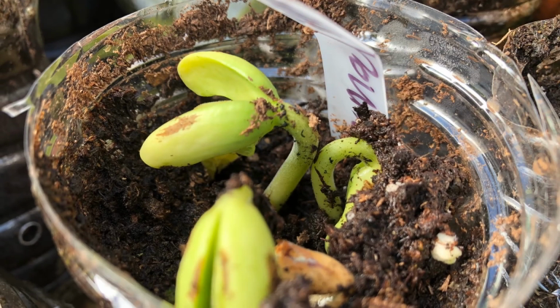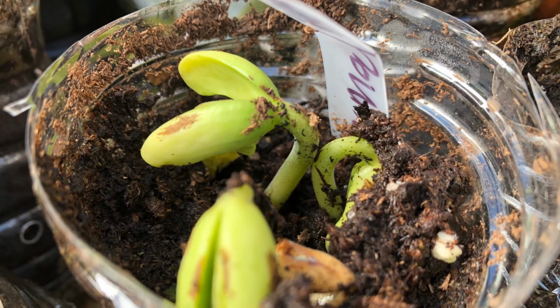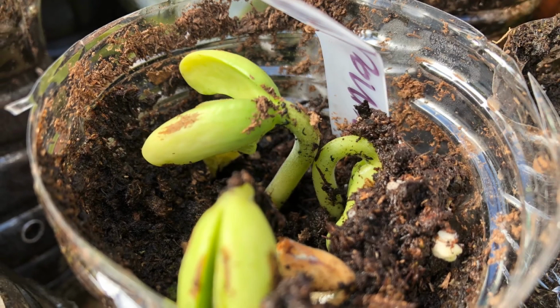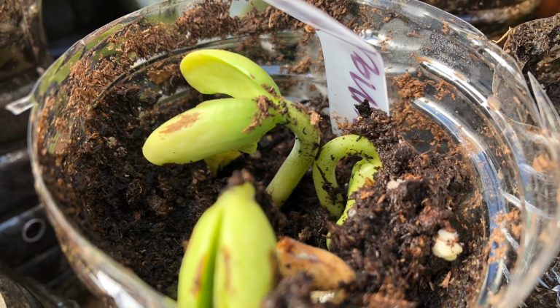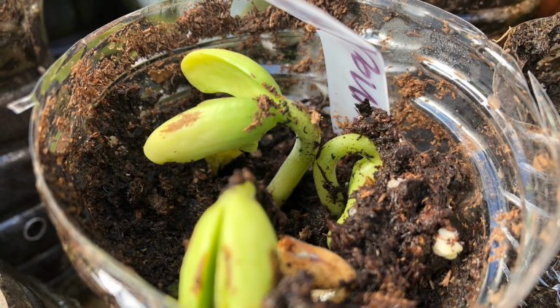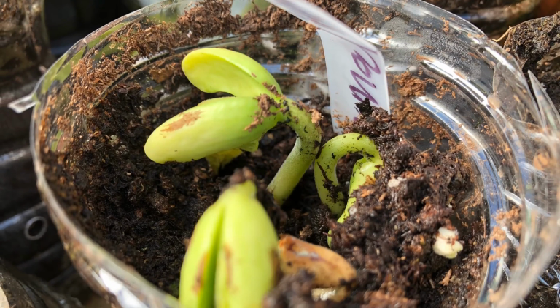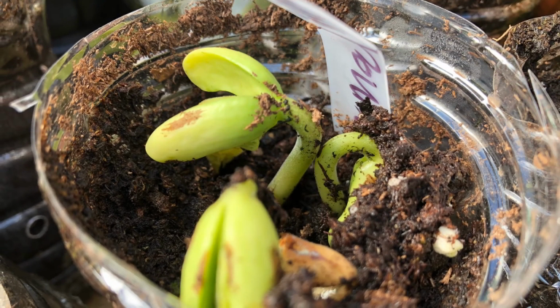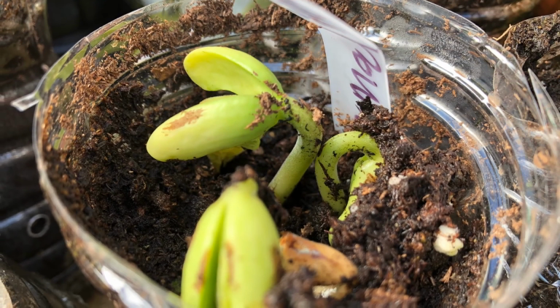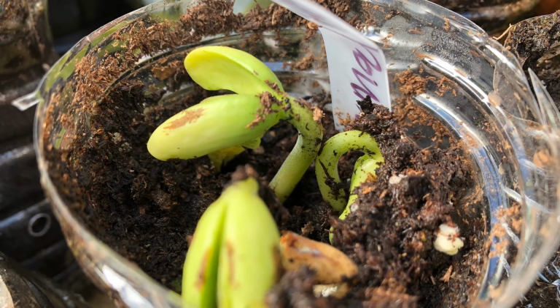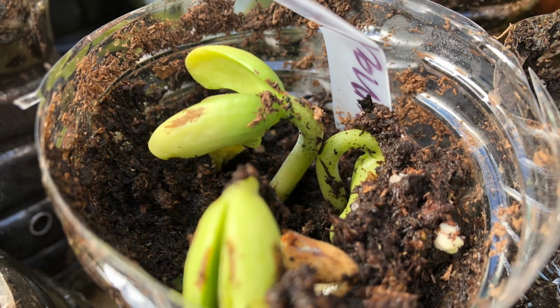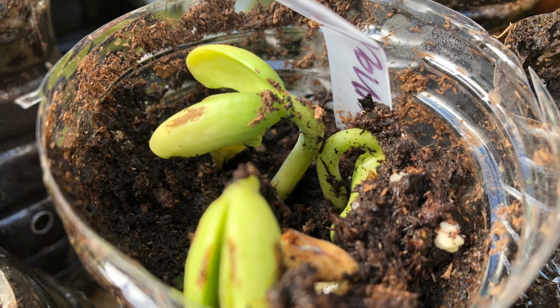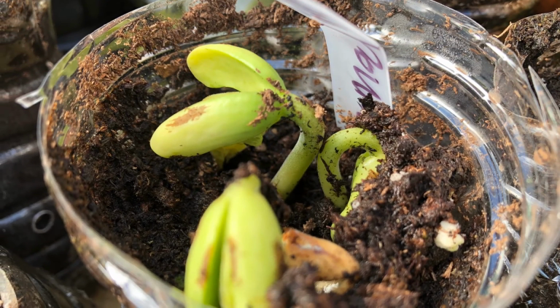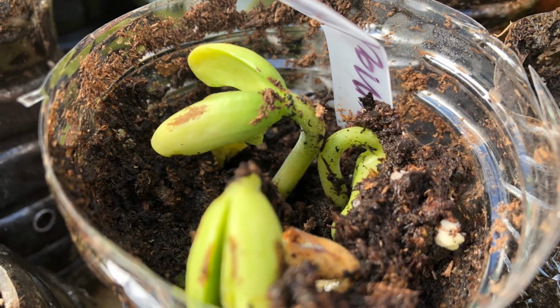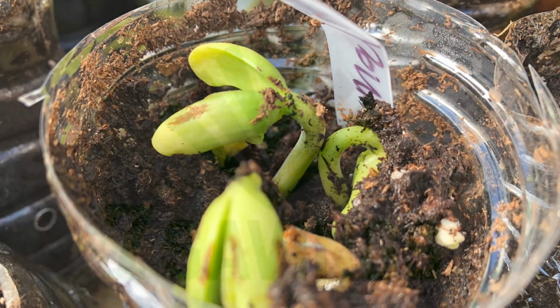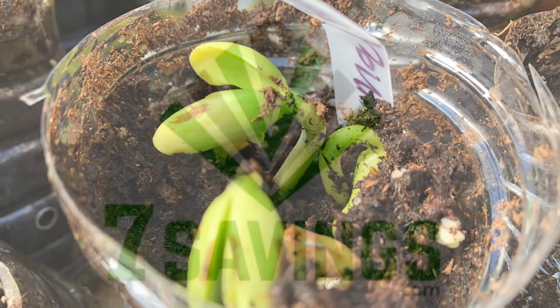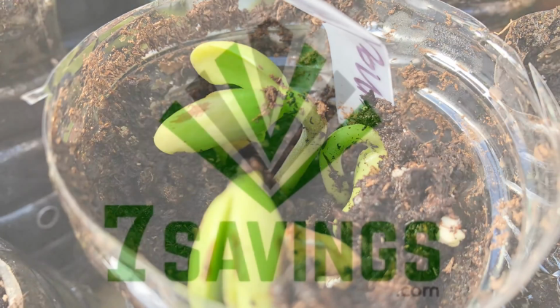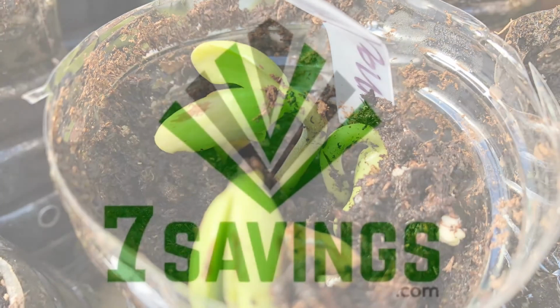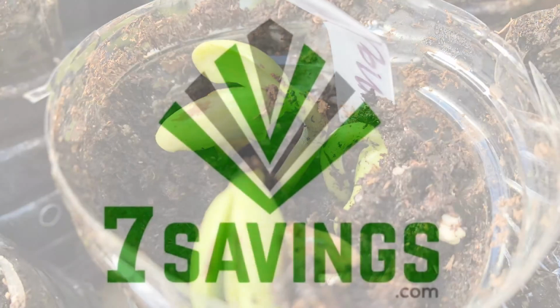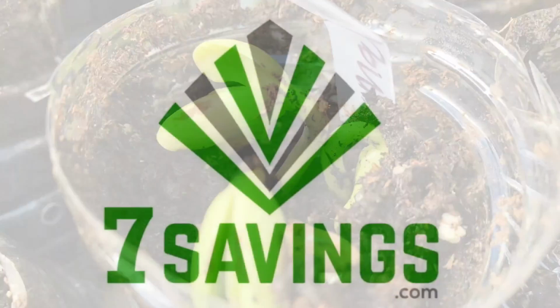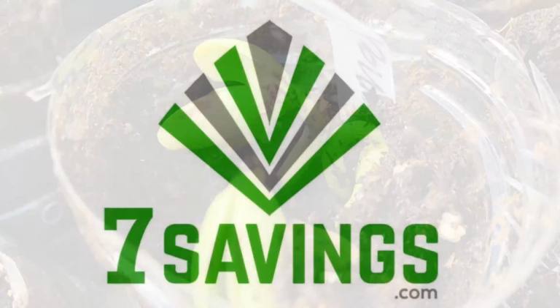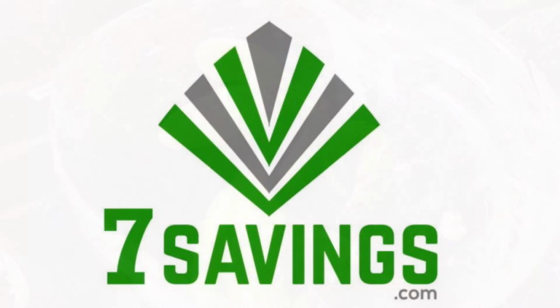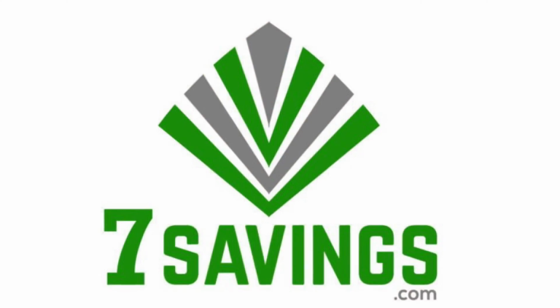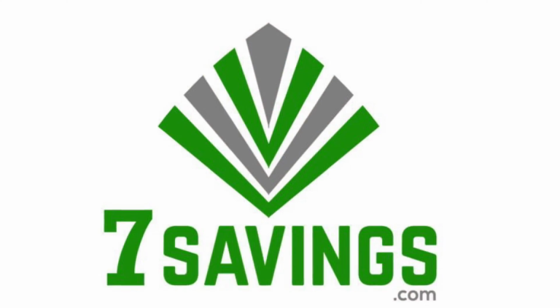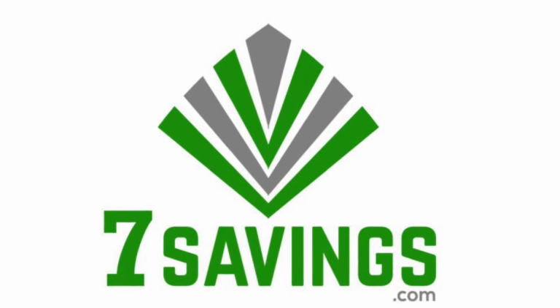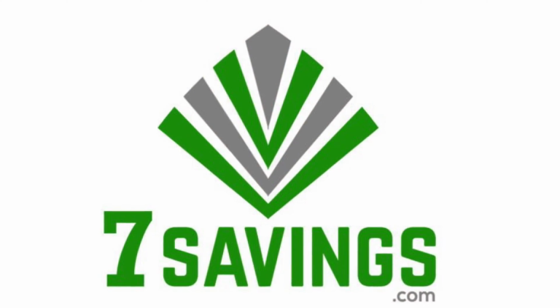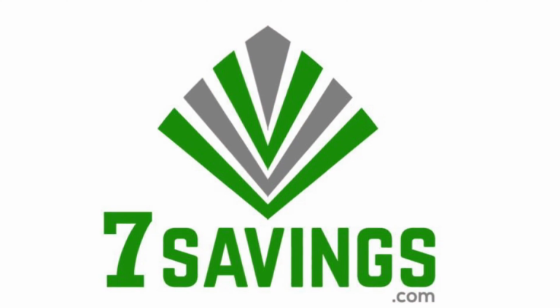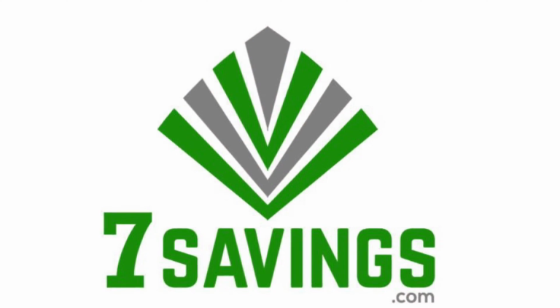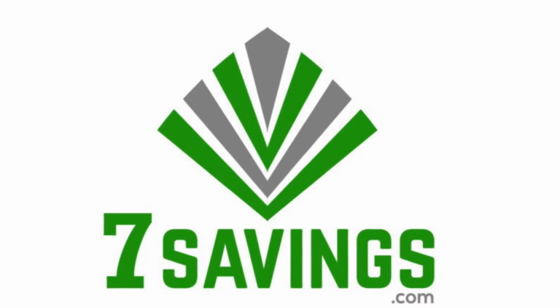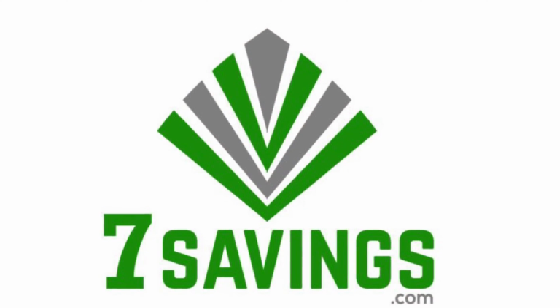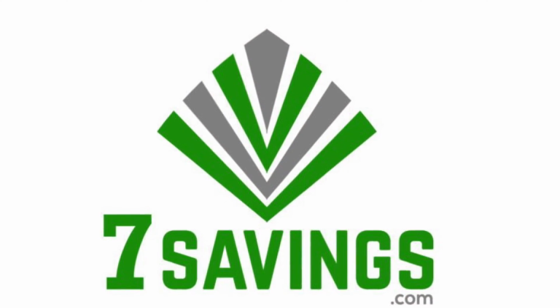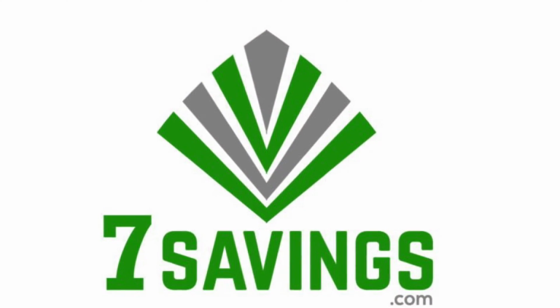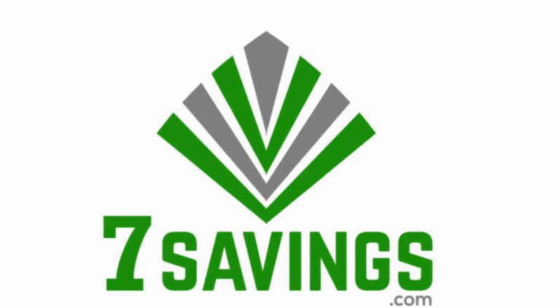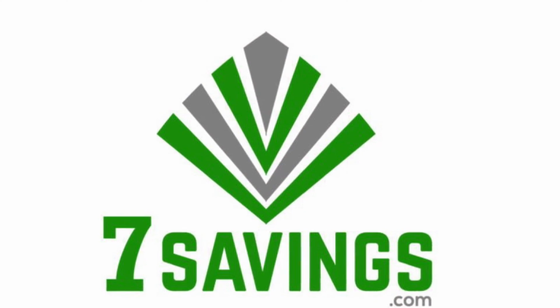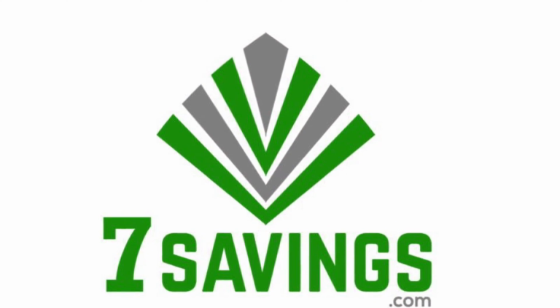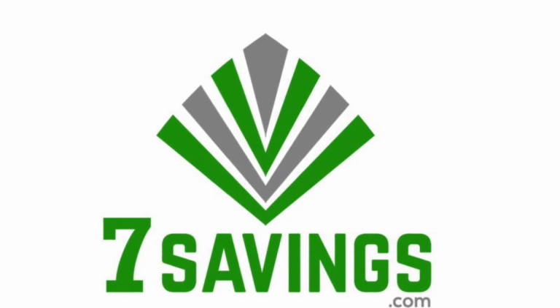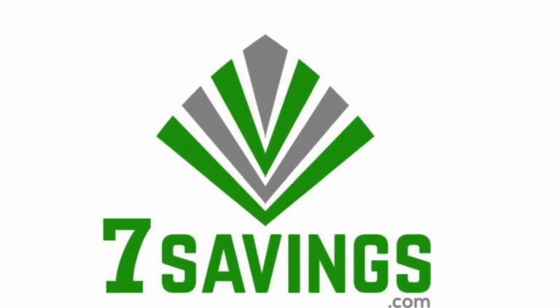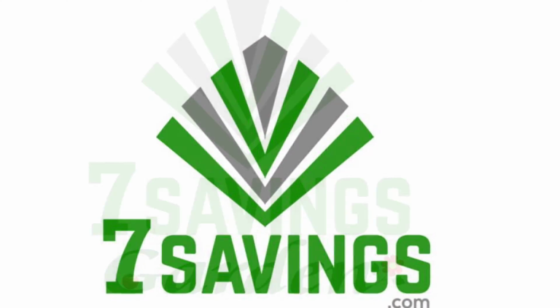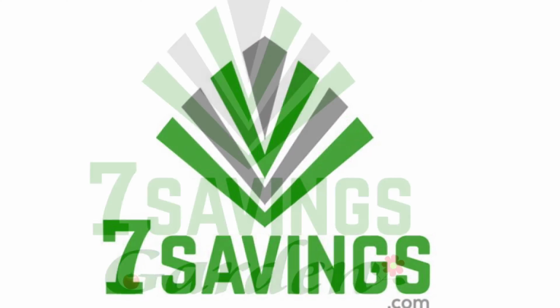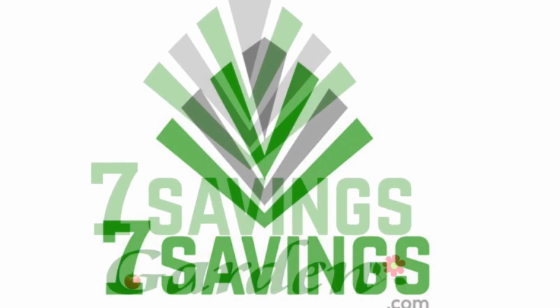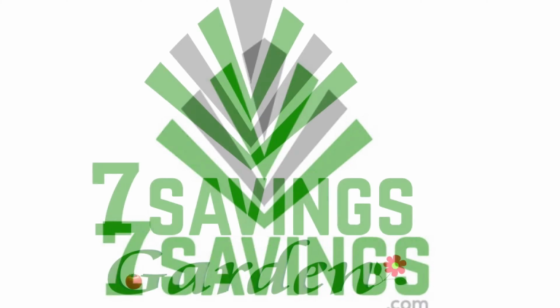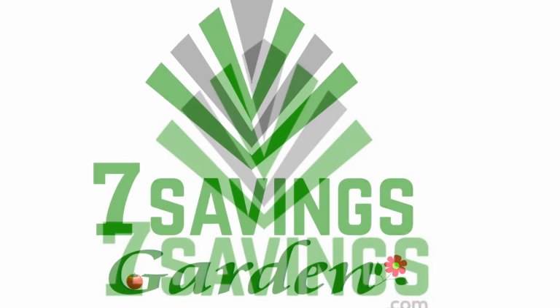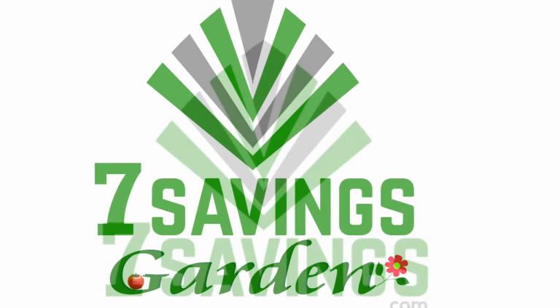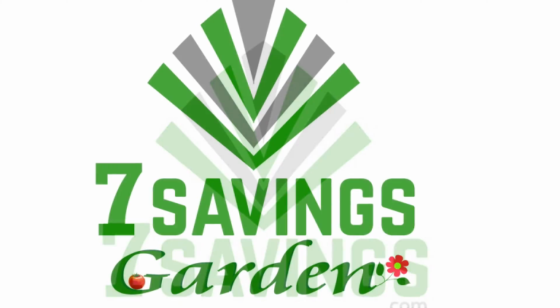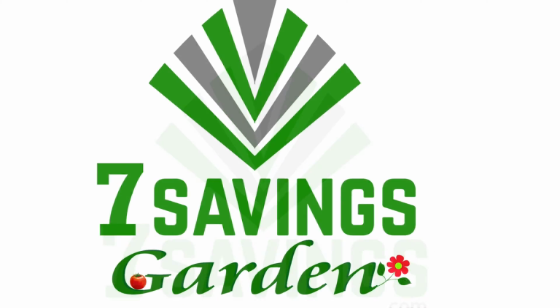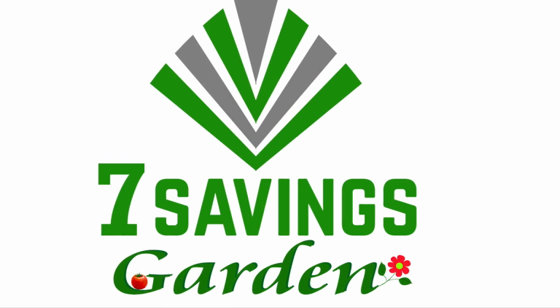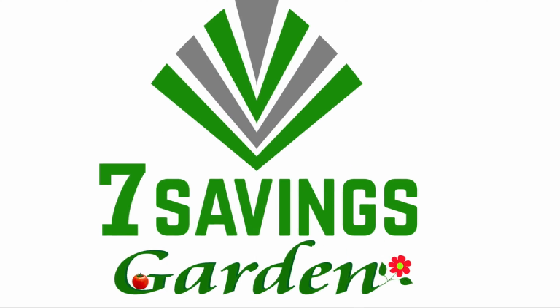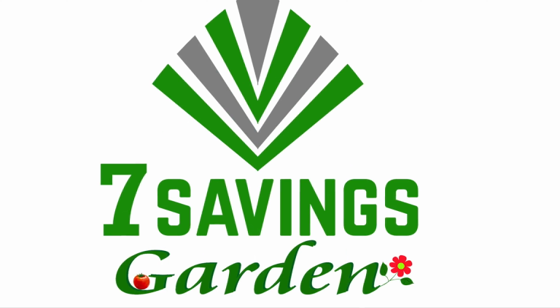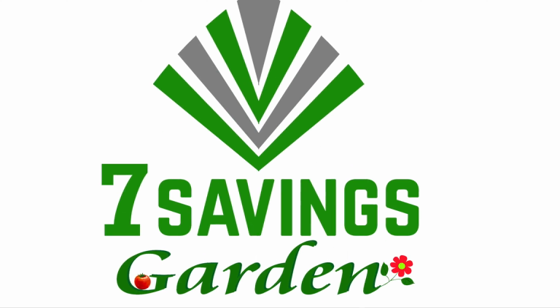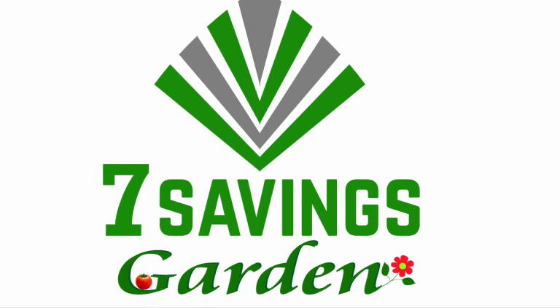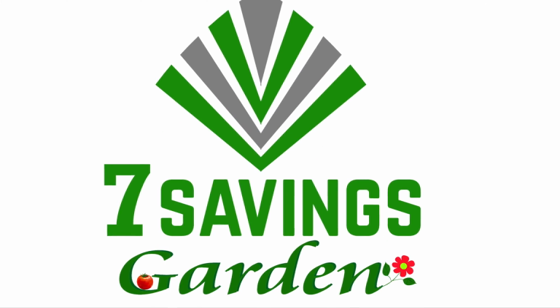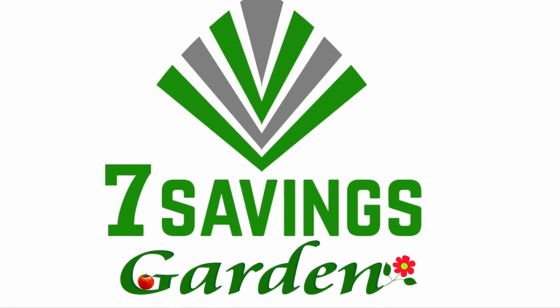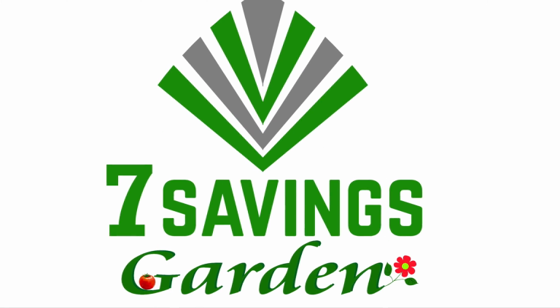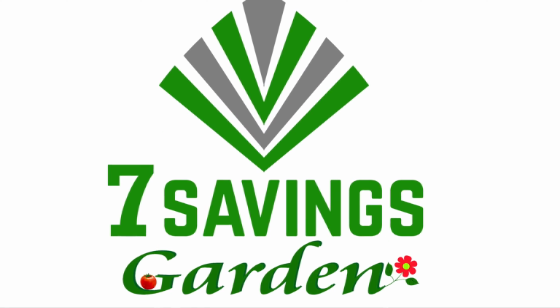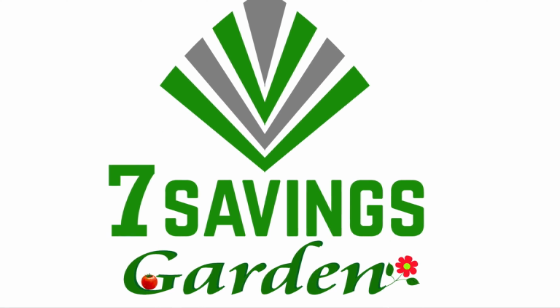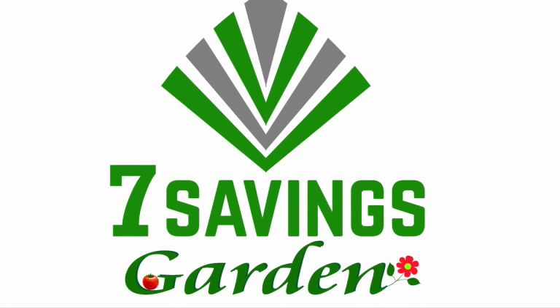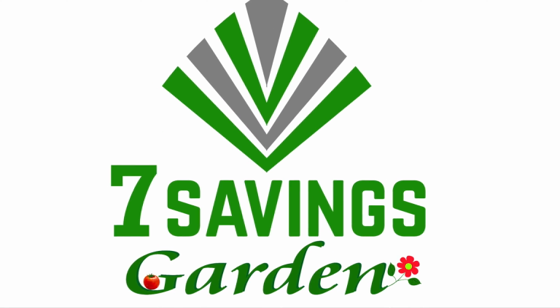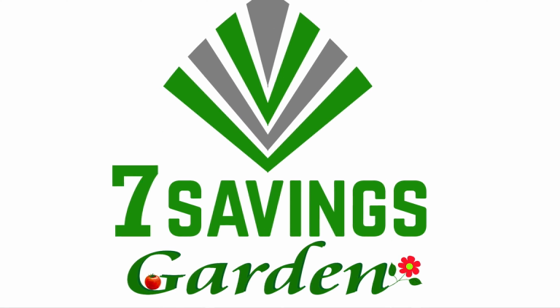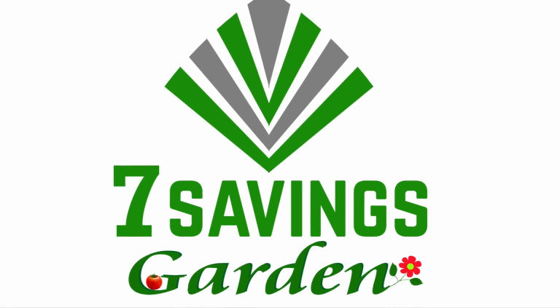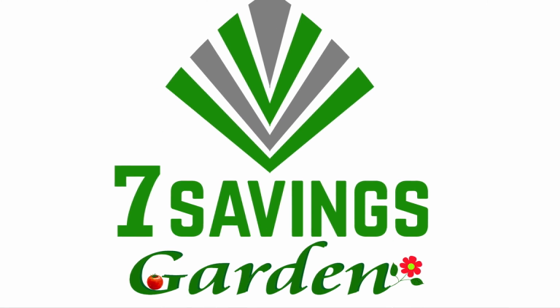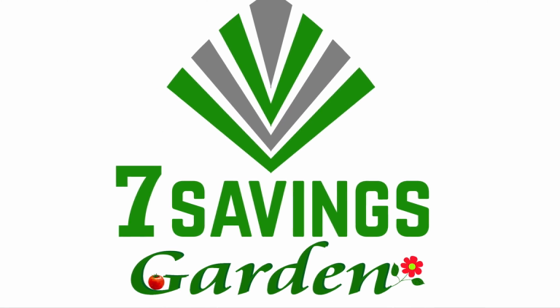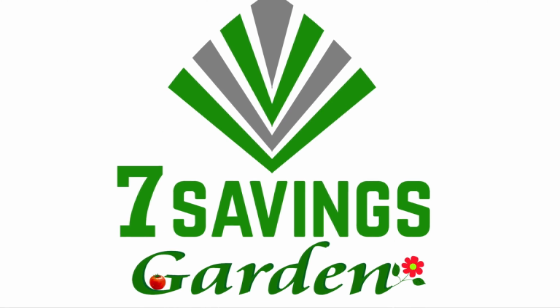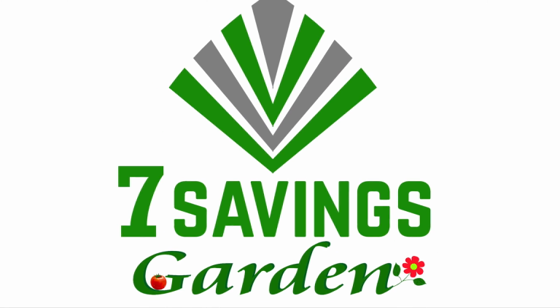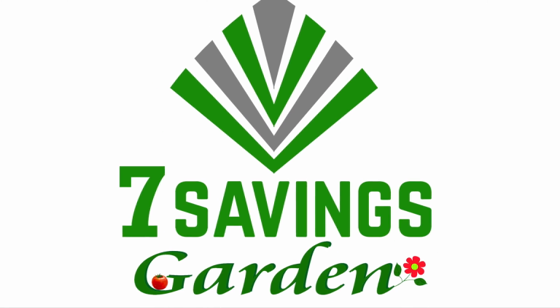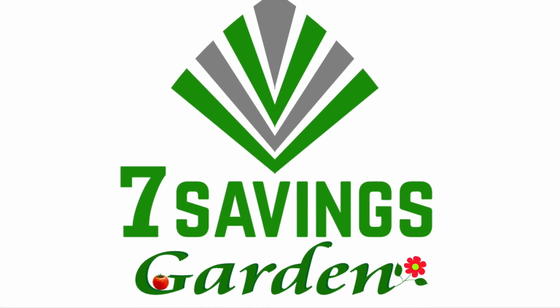How to germinate seeds fast. Hello everybody, welcome to Seven Savings Gardening, where we talk about gardening ways to save money and other special events.